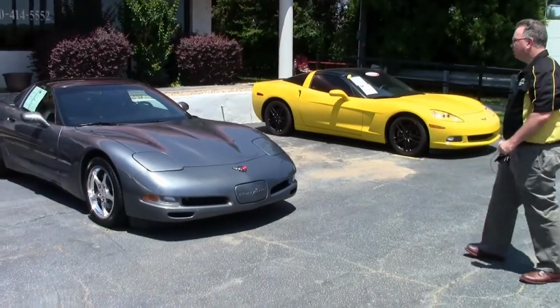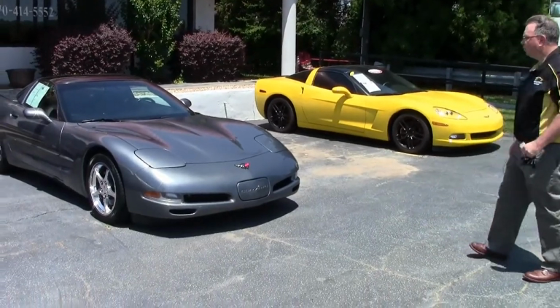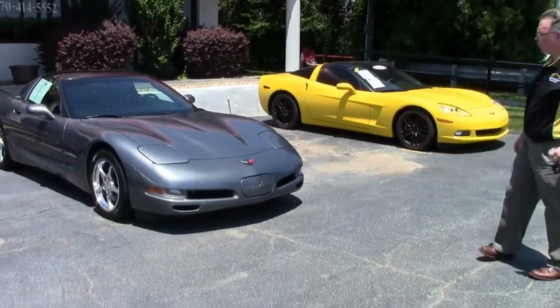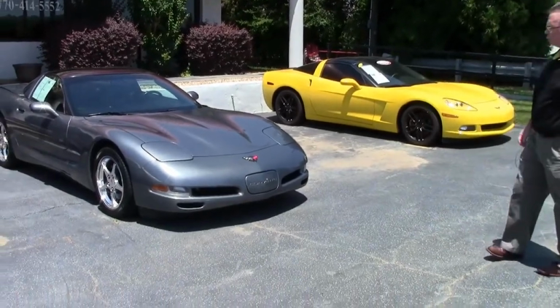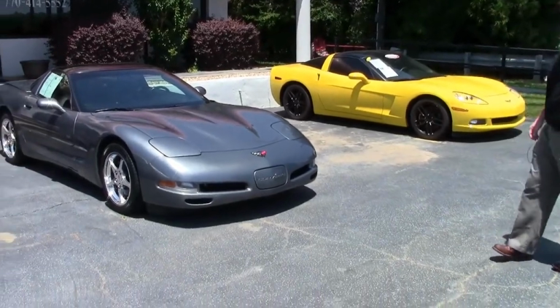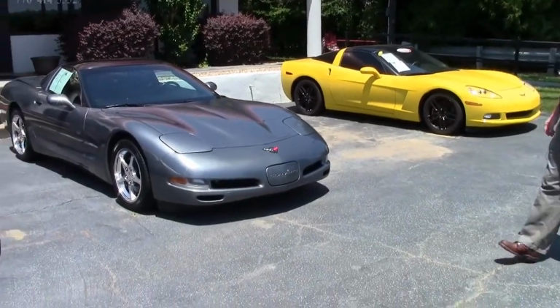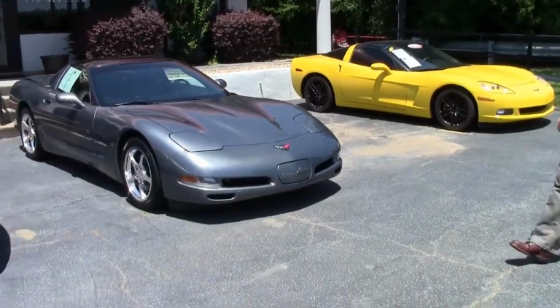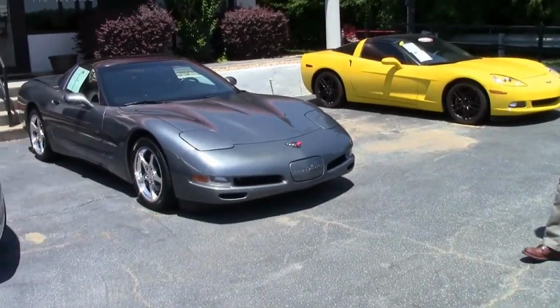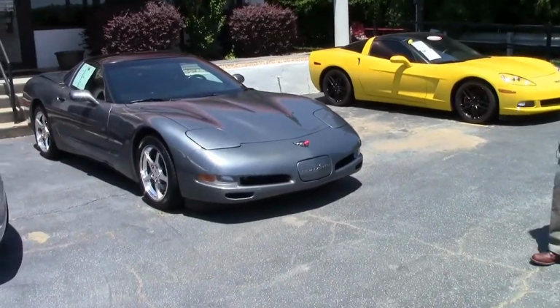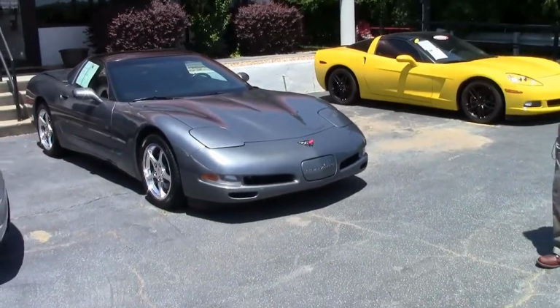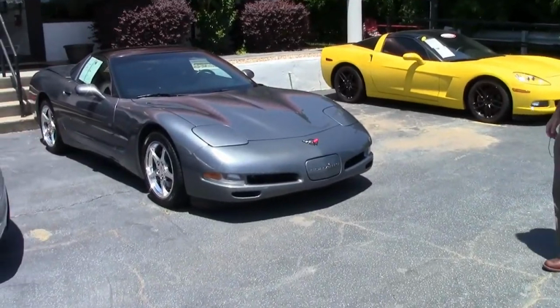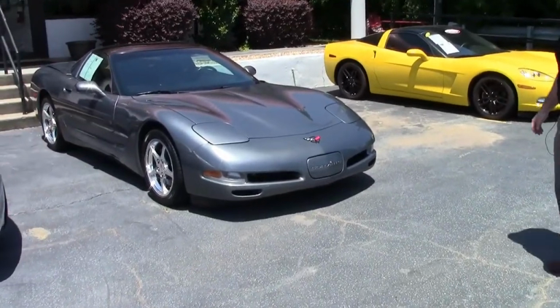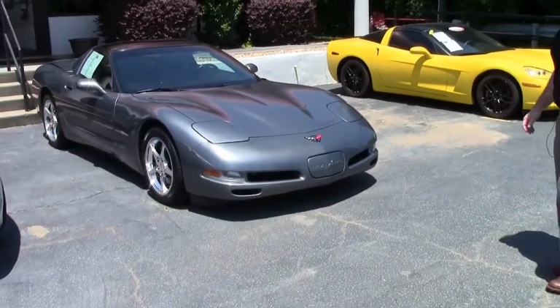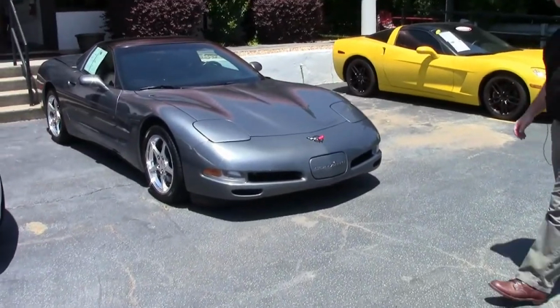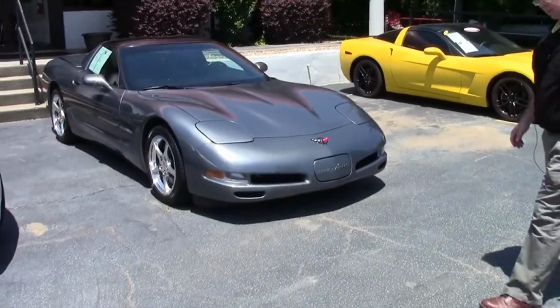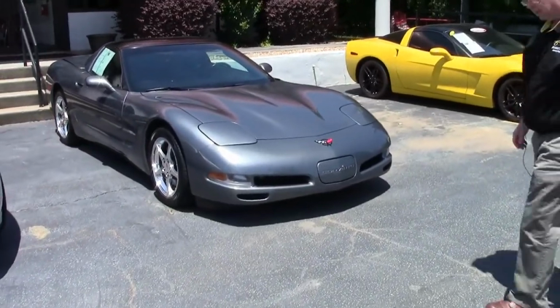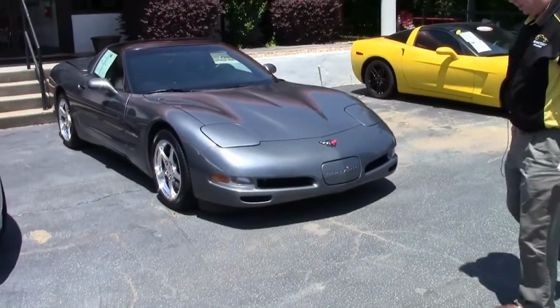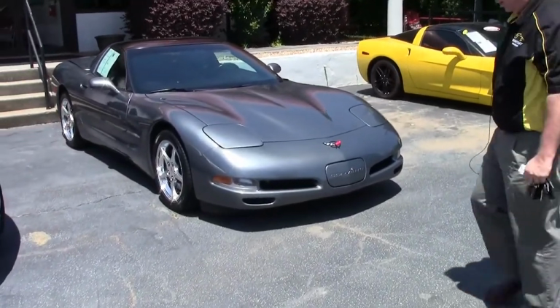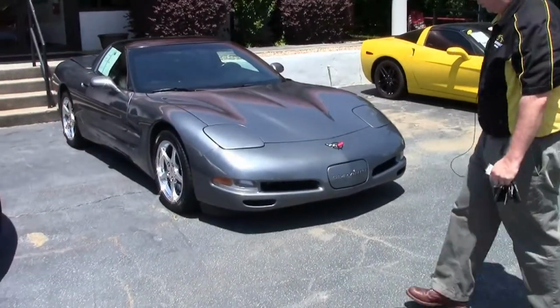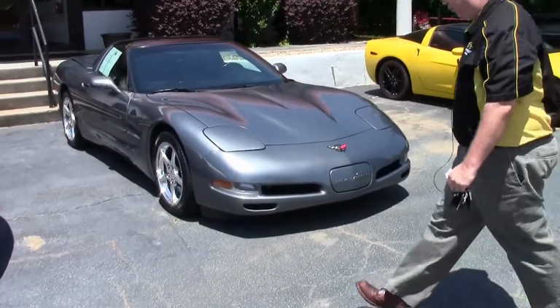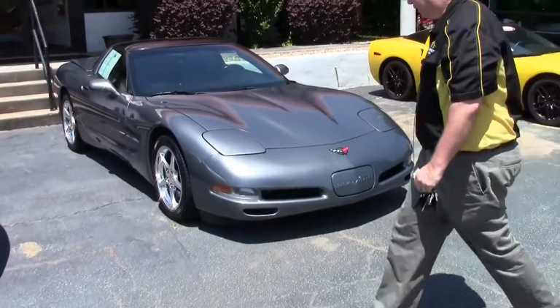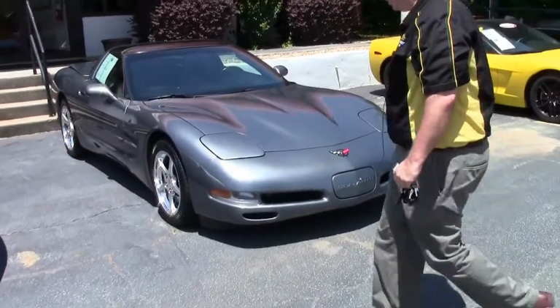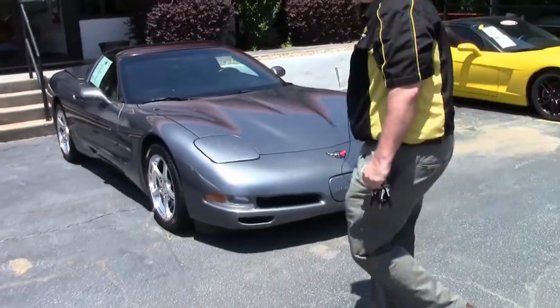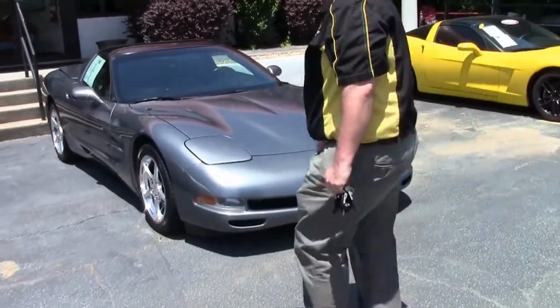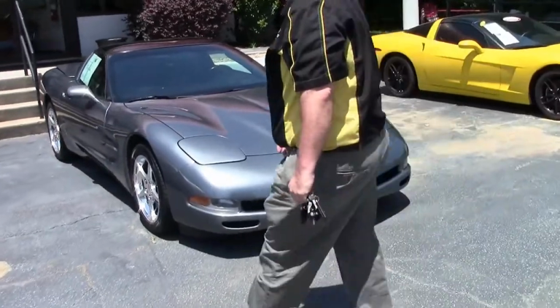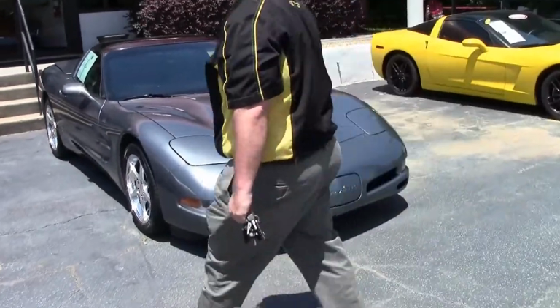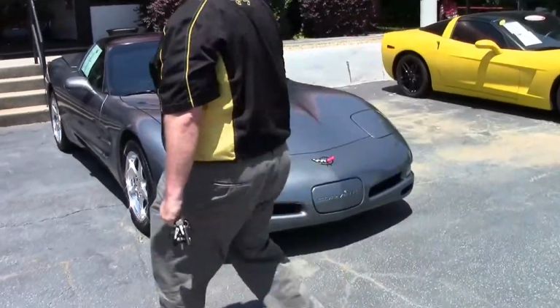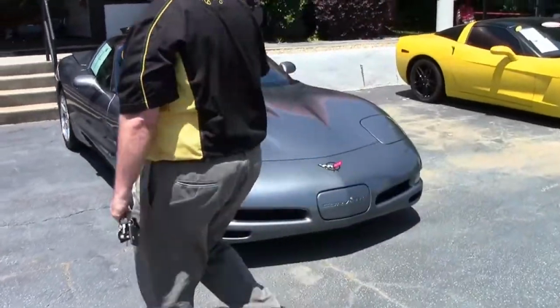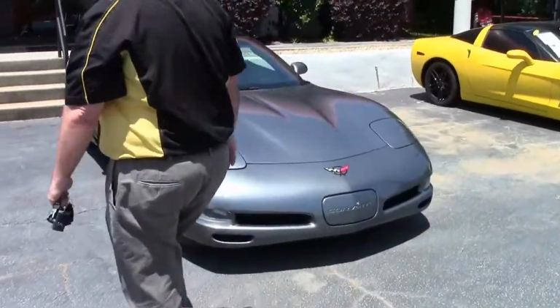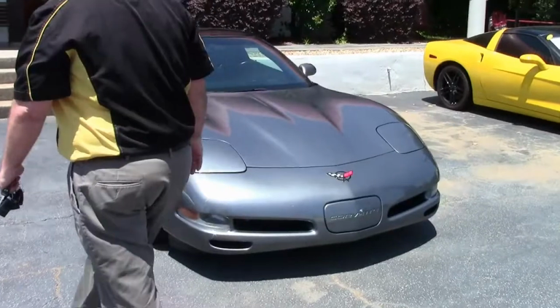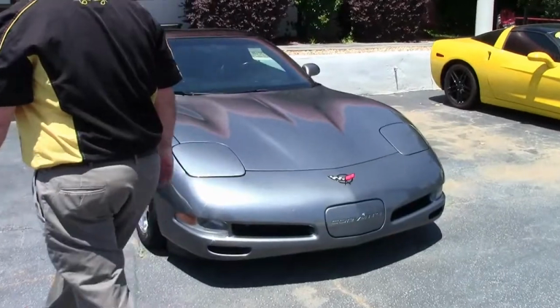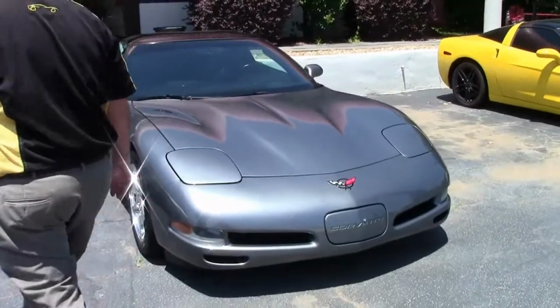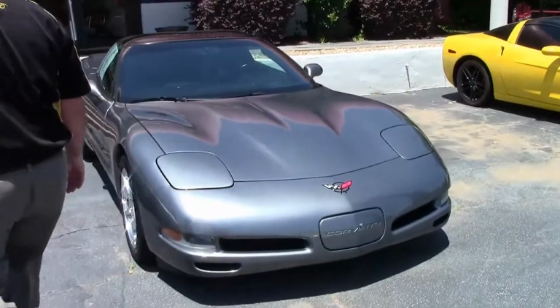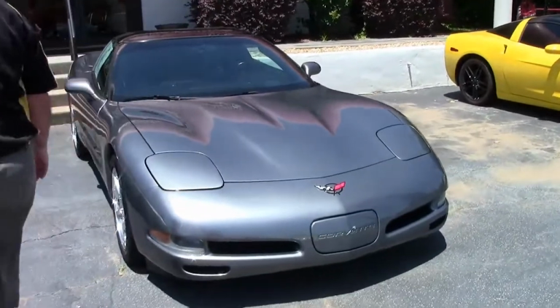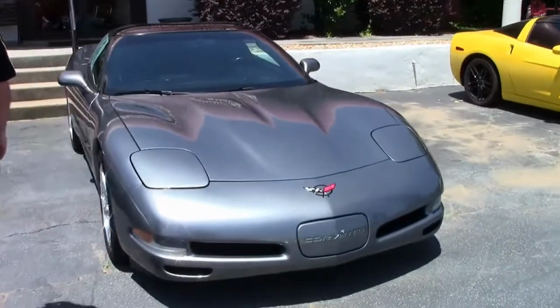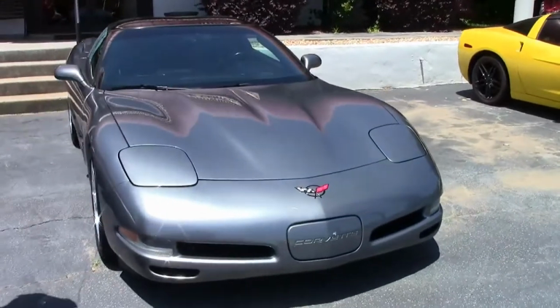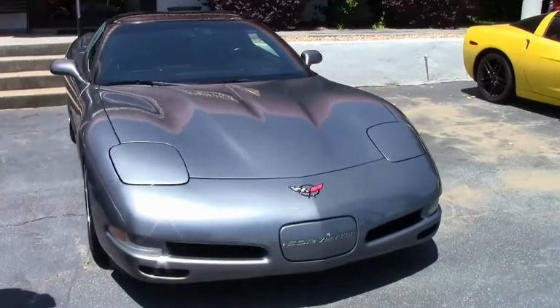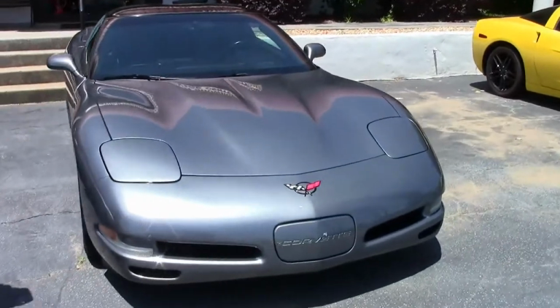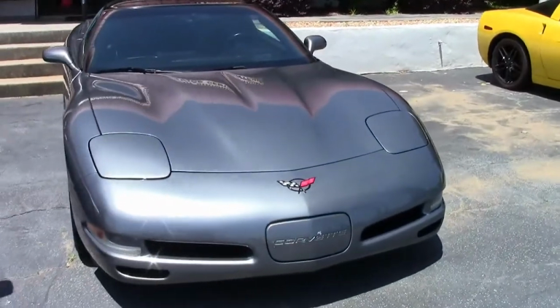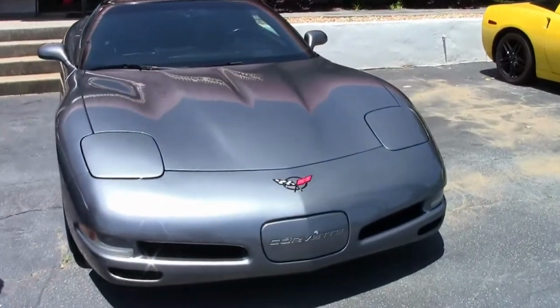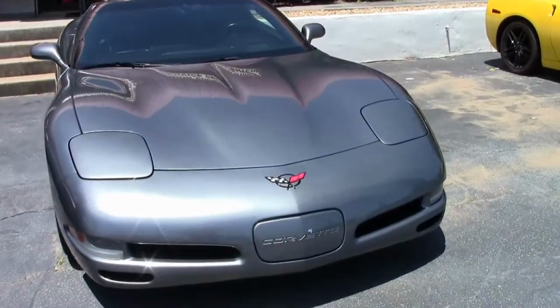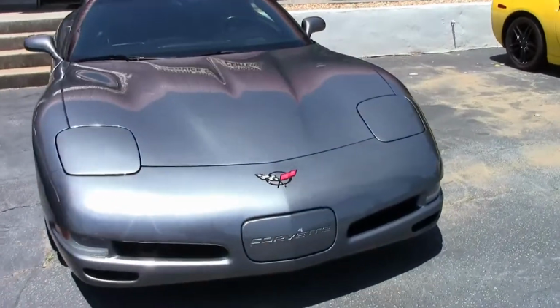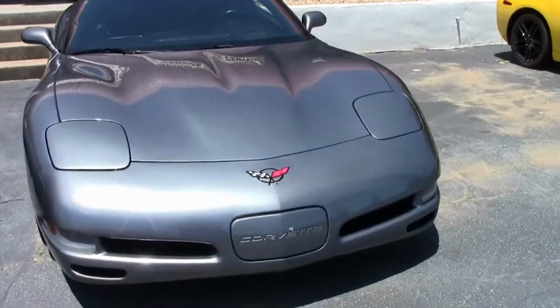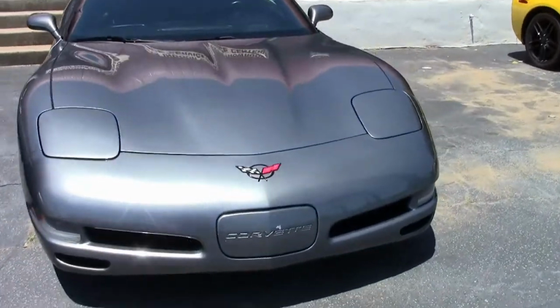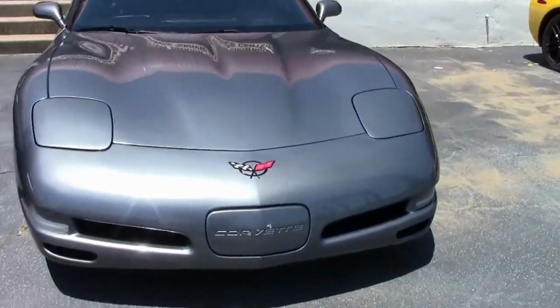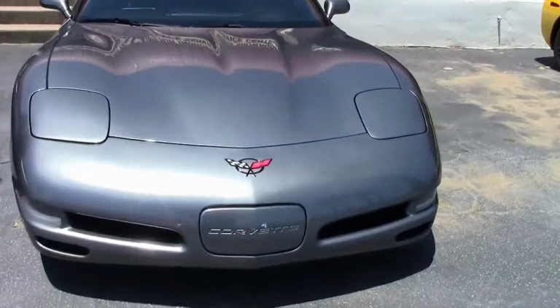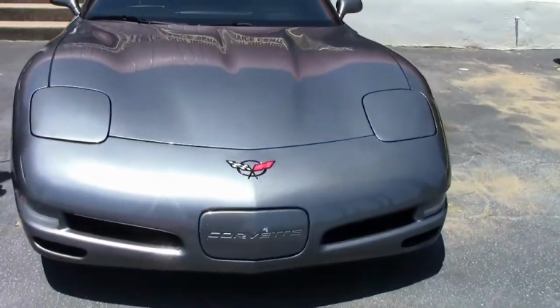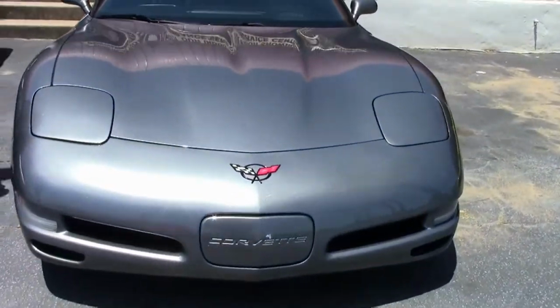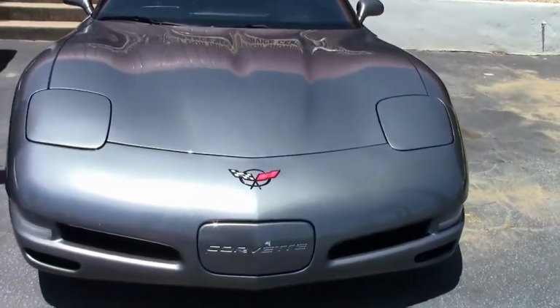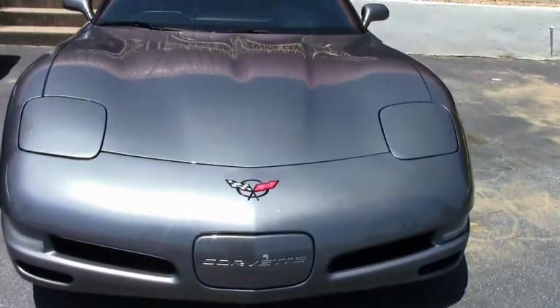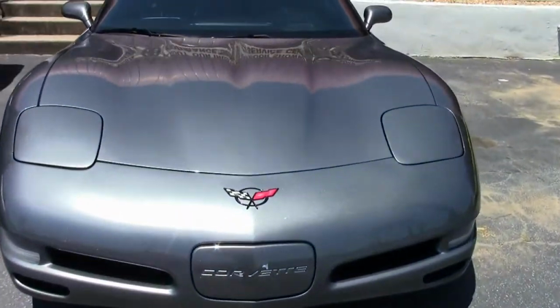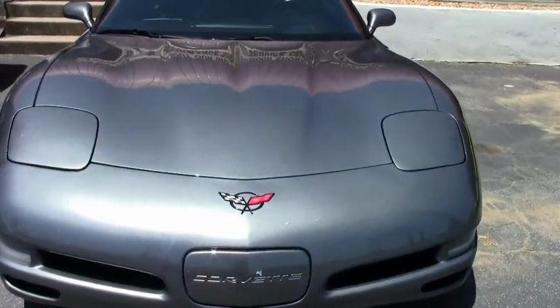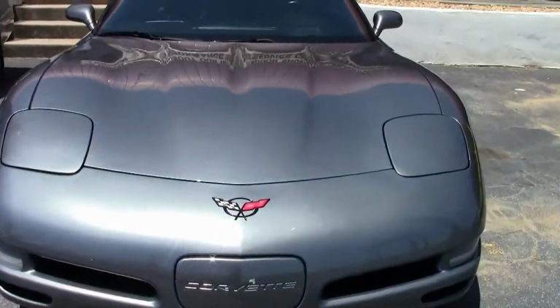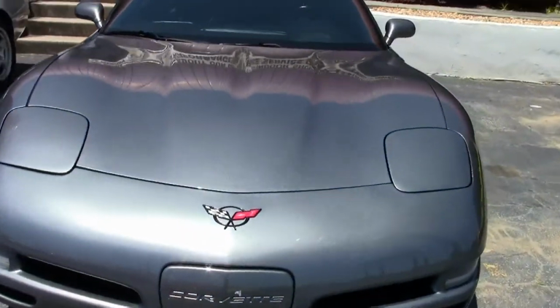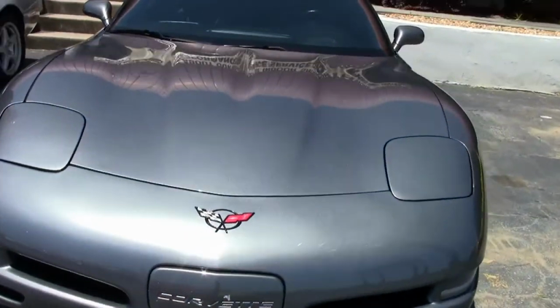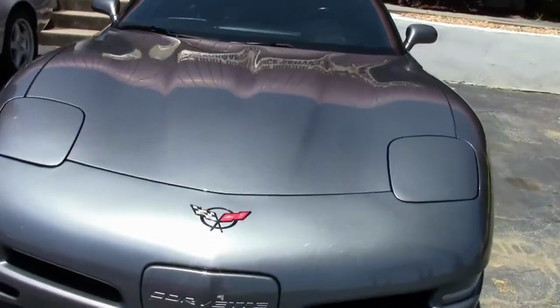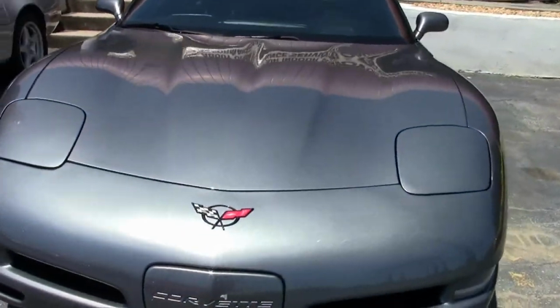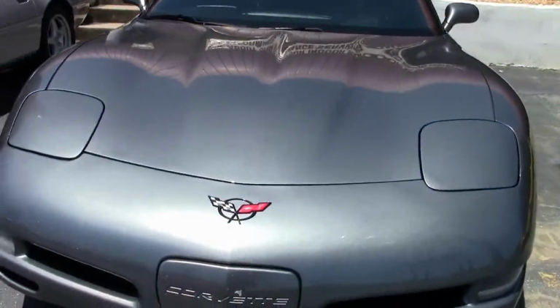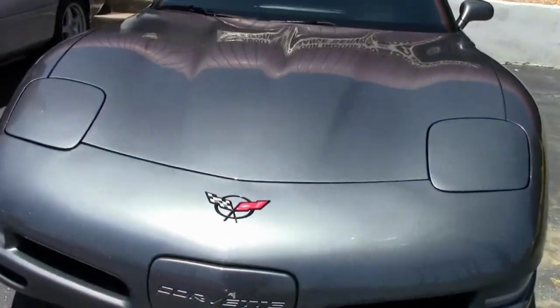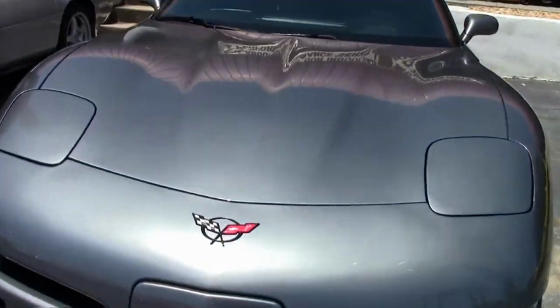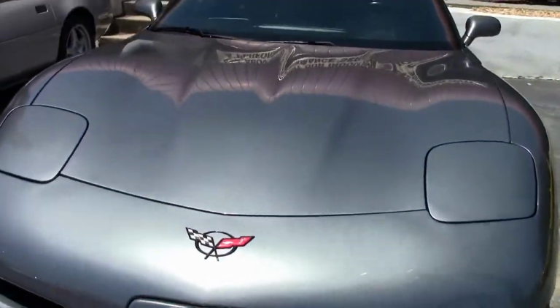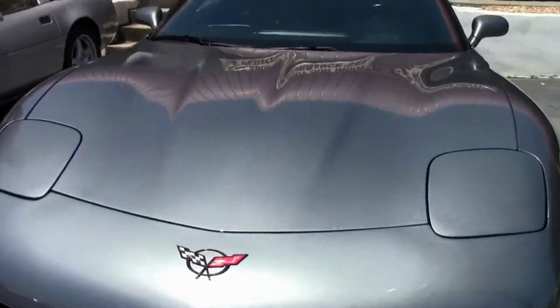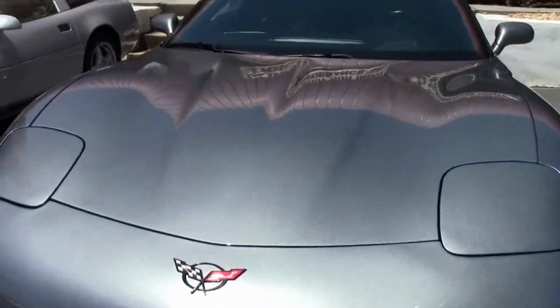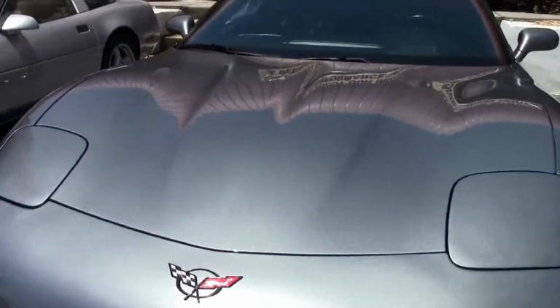2004 marked the last of the fifth generation Corvettes. This 2004 only has 55,000 miles on it.